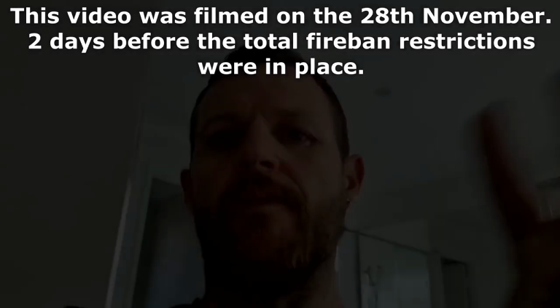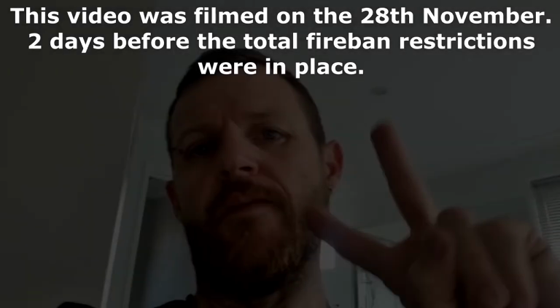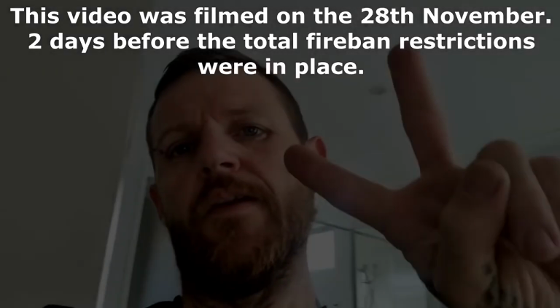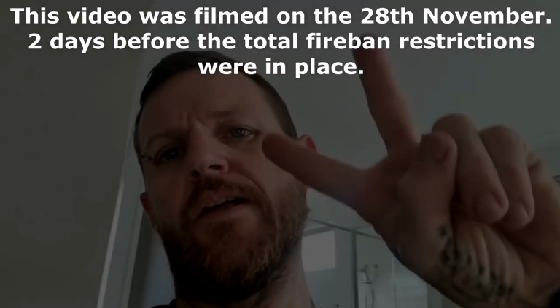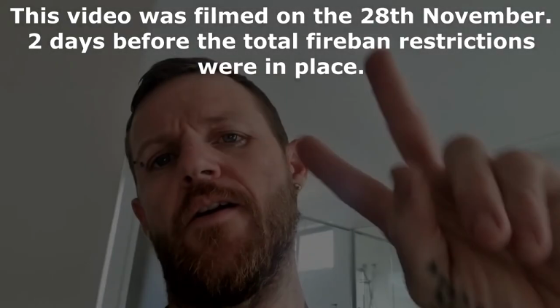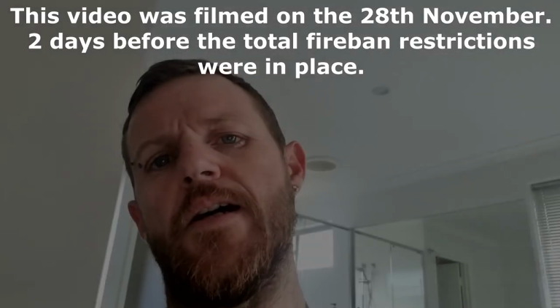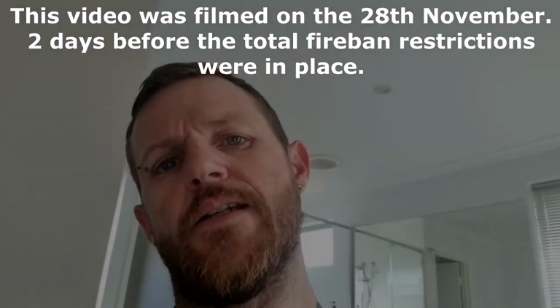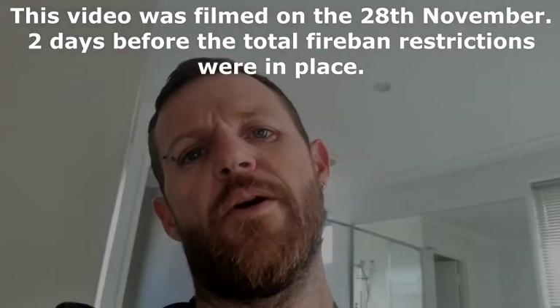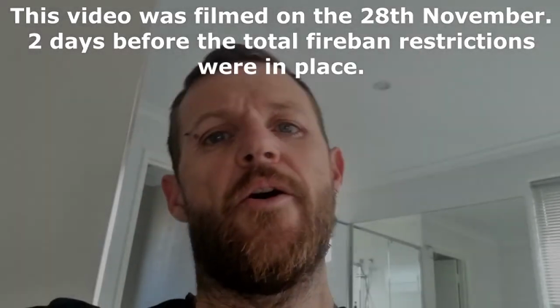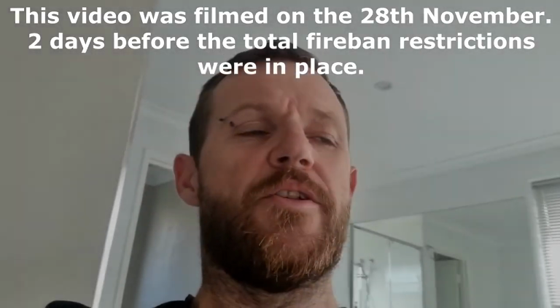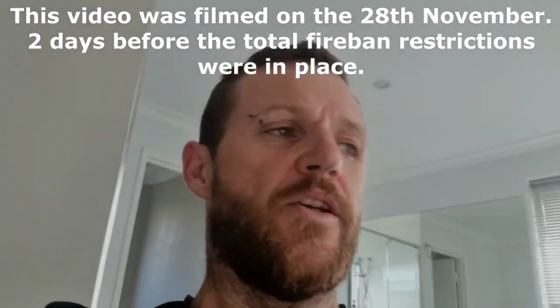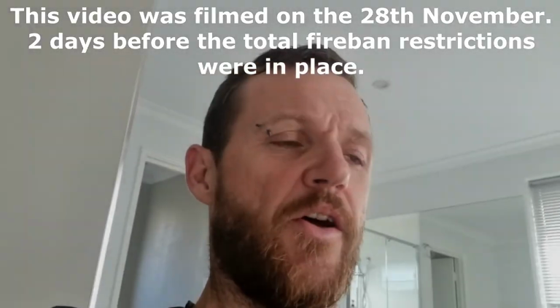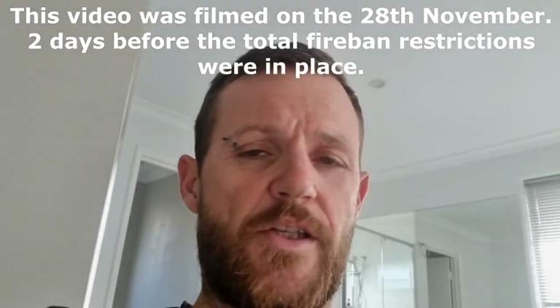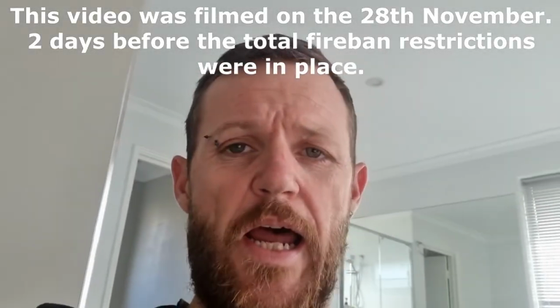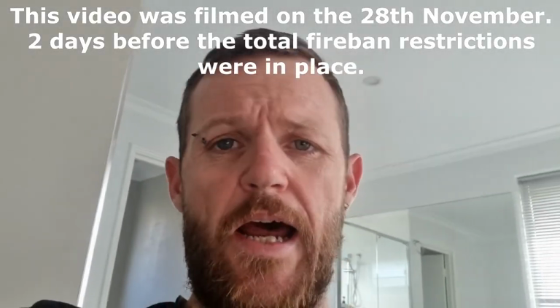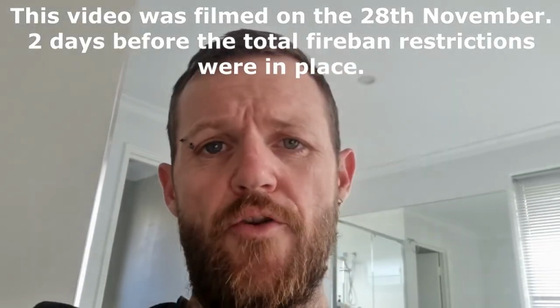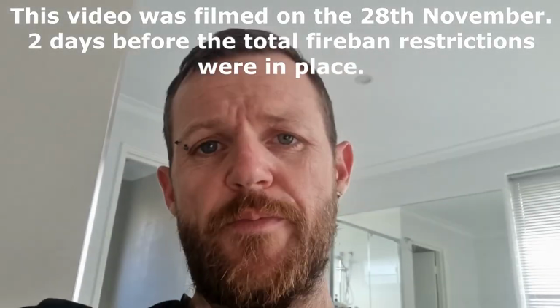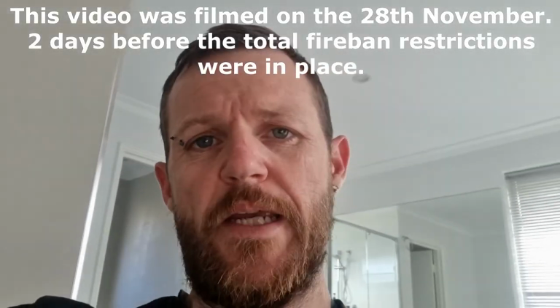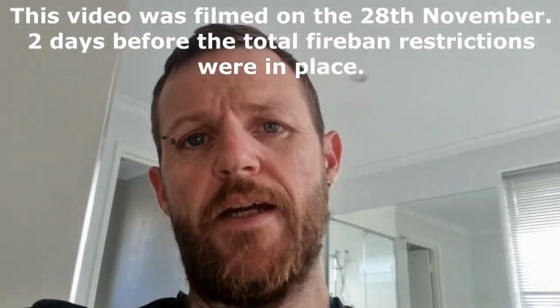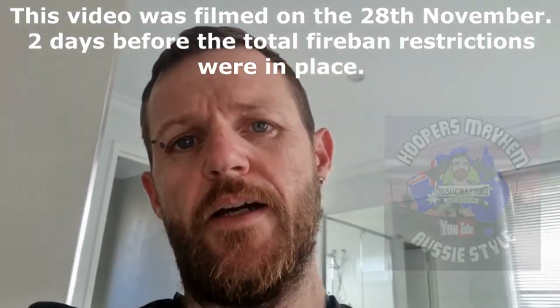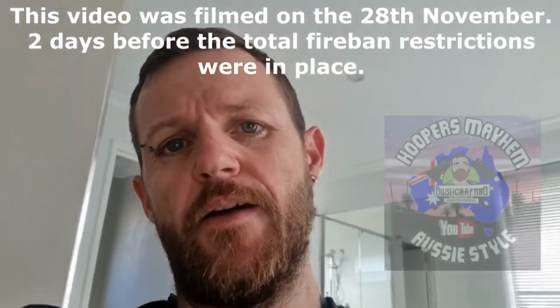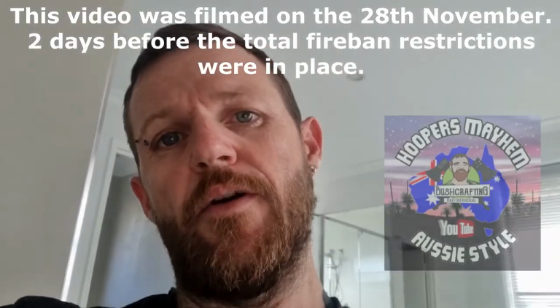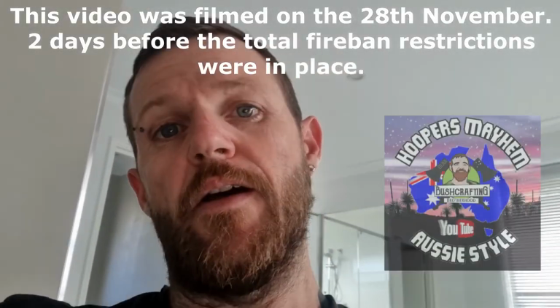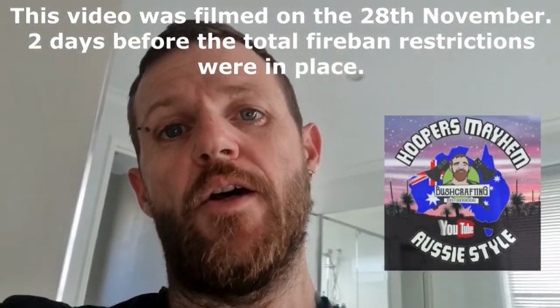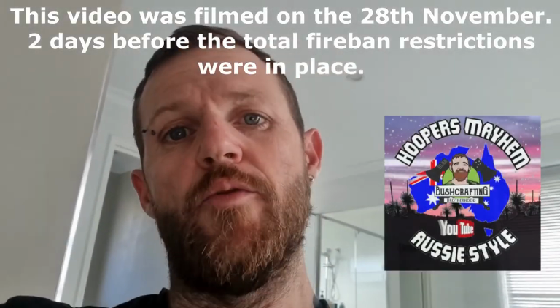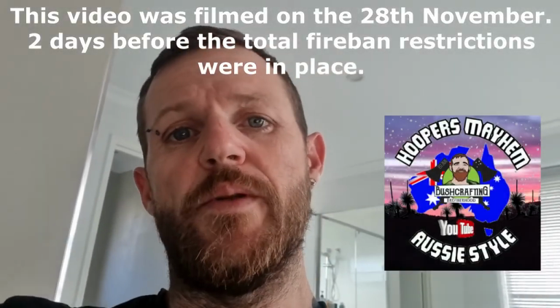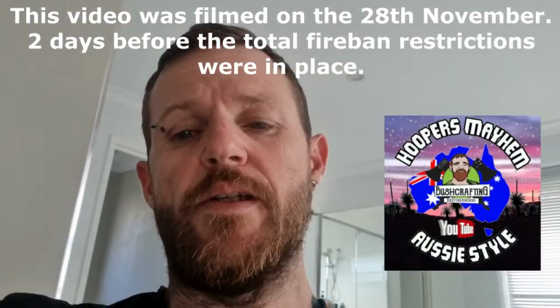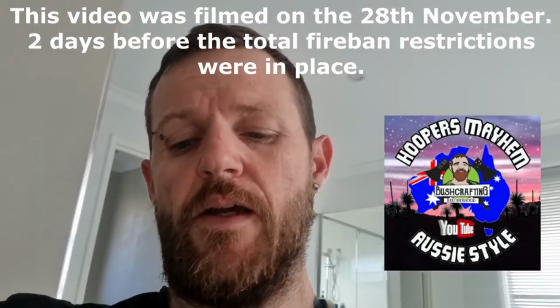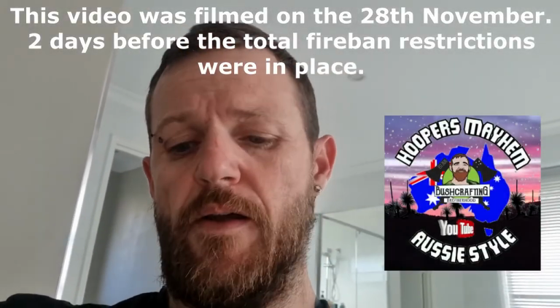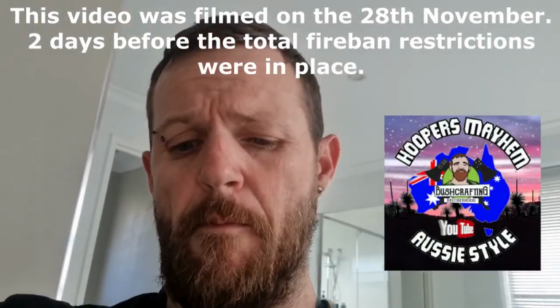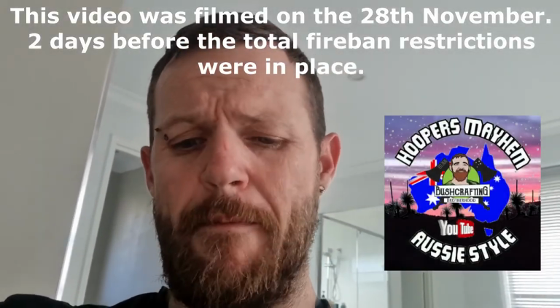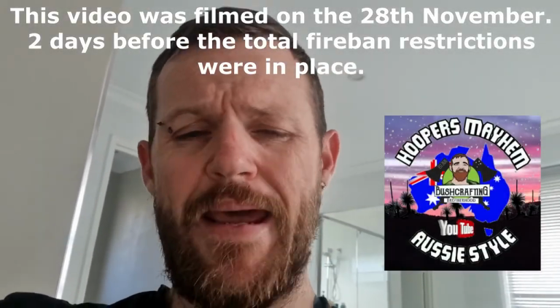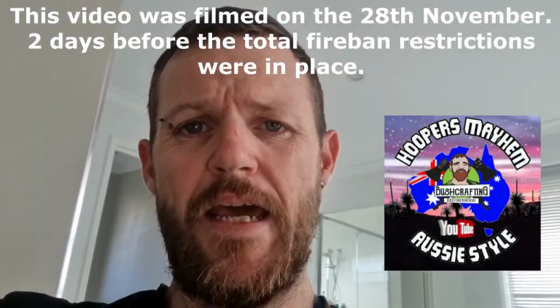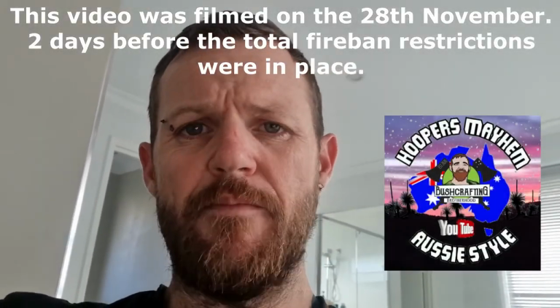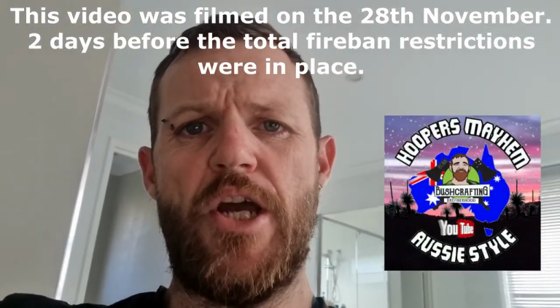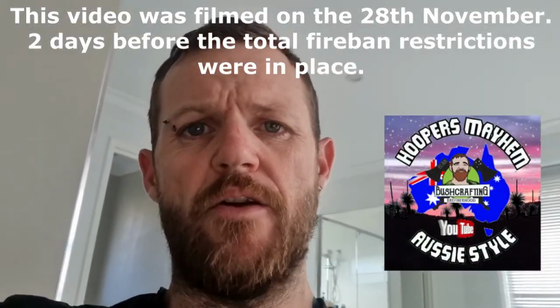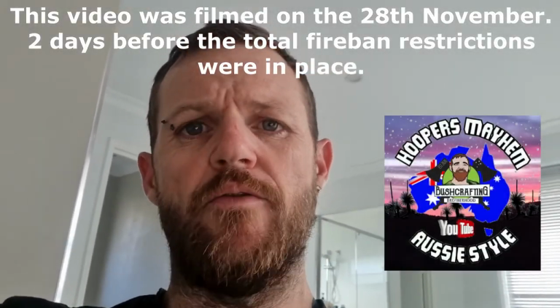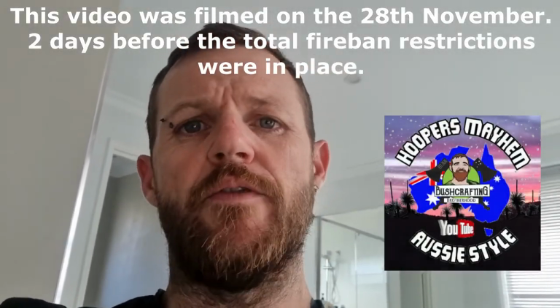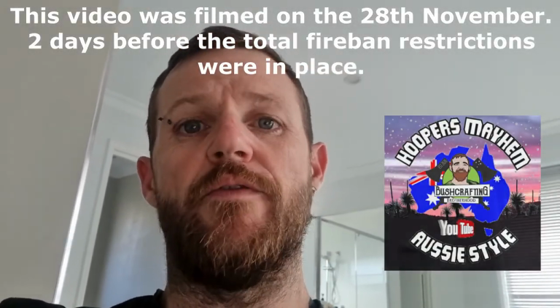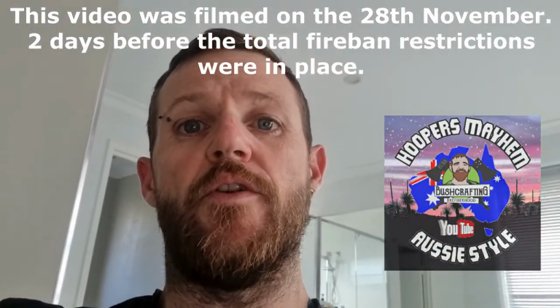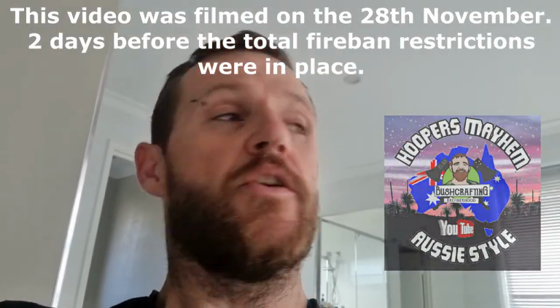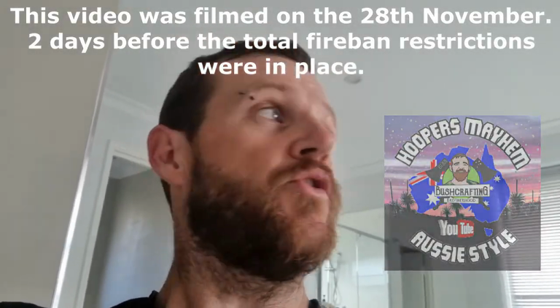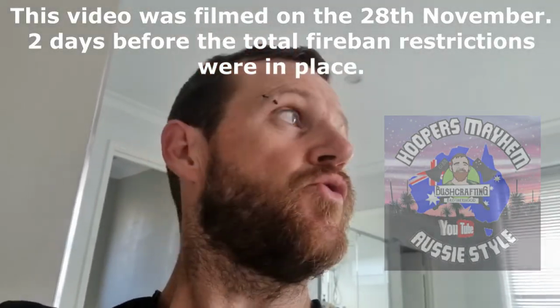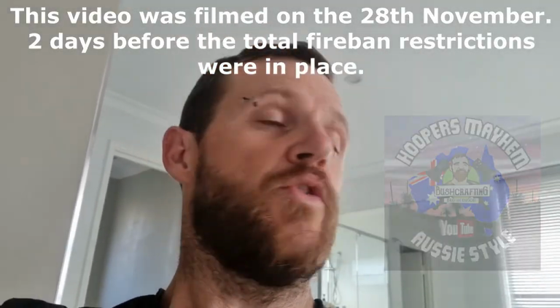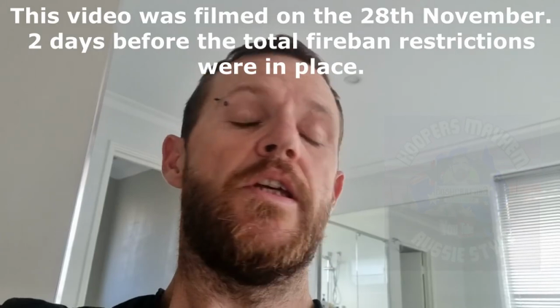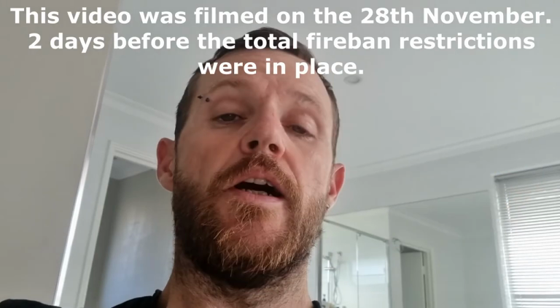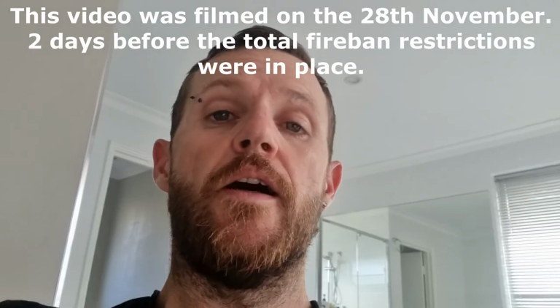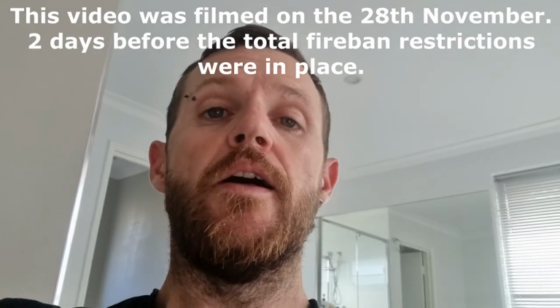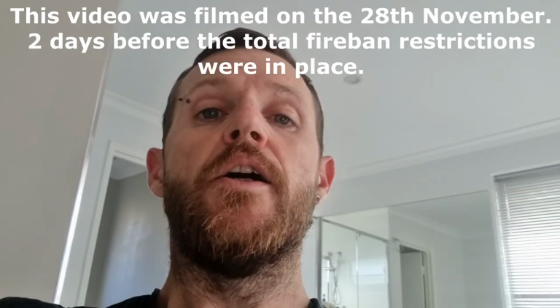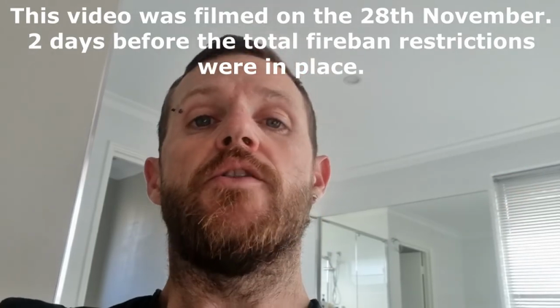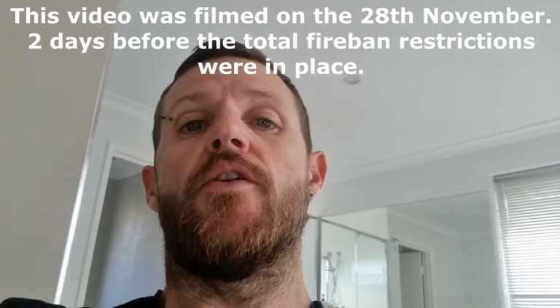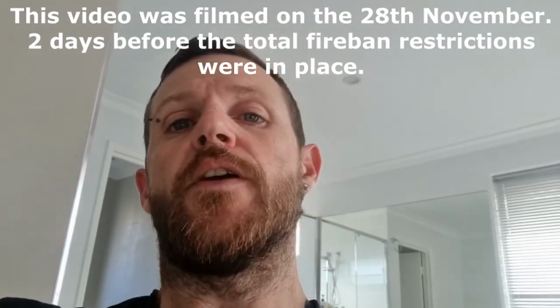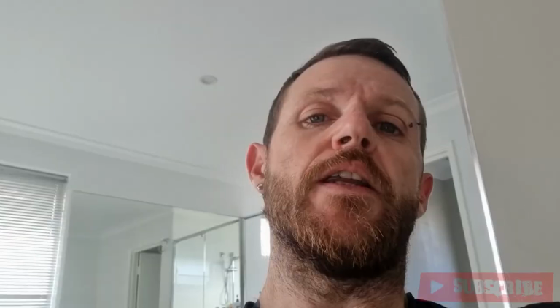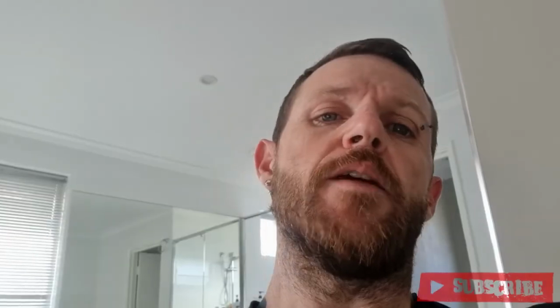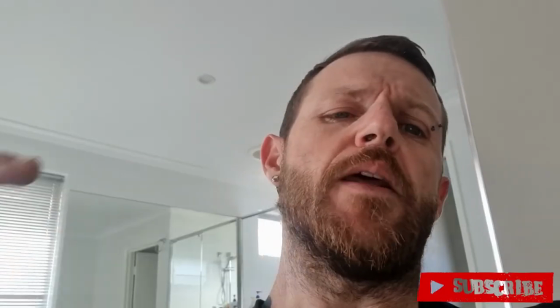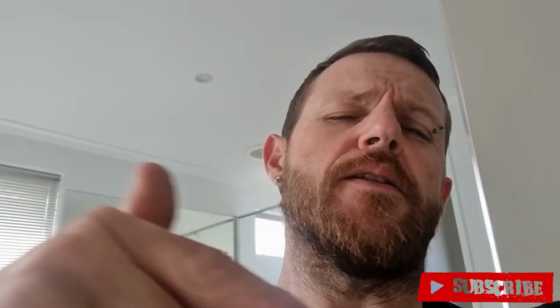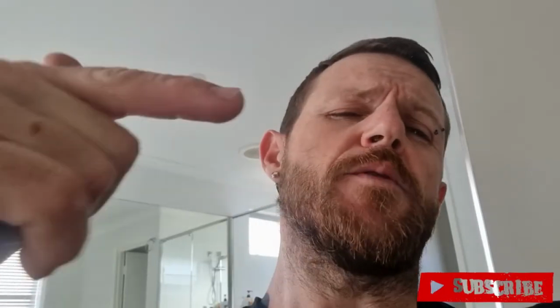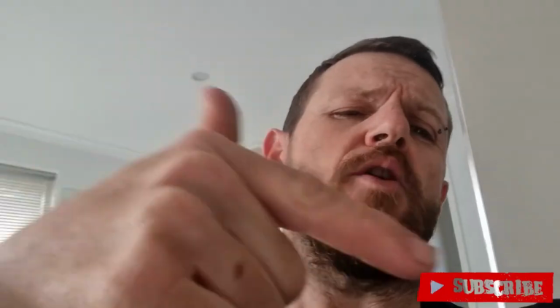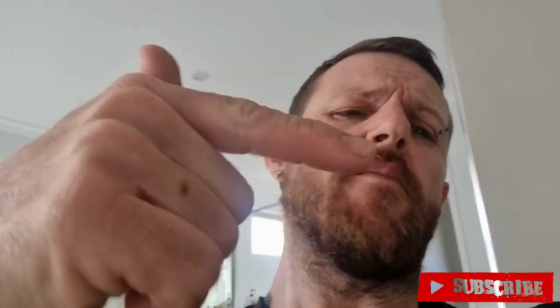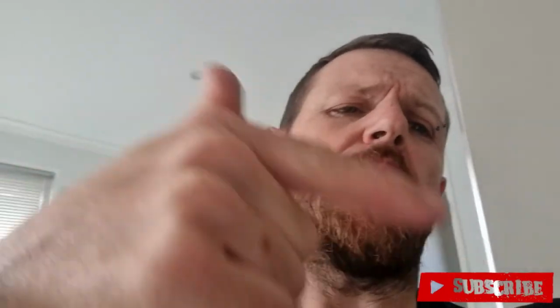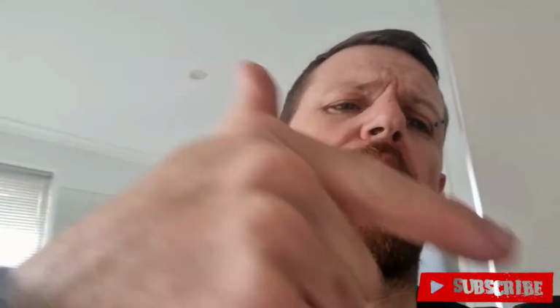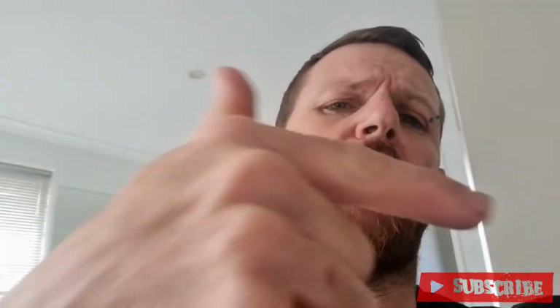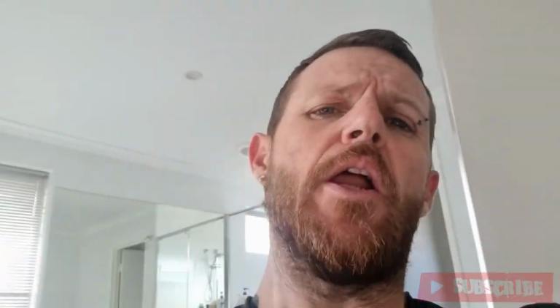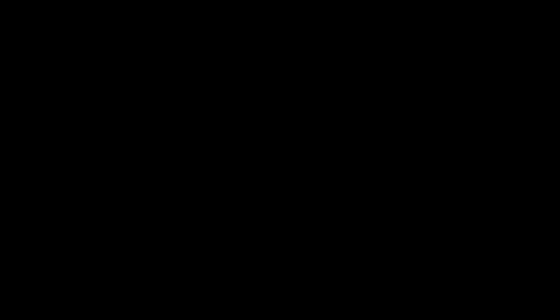Hey guys, there we go. So it's Hoops here, Hoopers Mayhem channel. If you're new here, don't forget to hit that subscribe button down below.